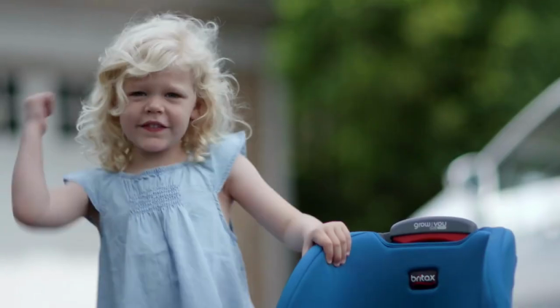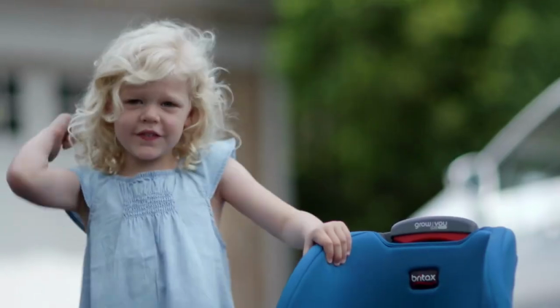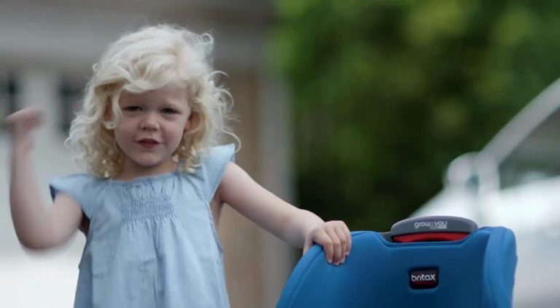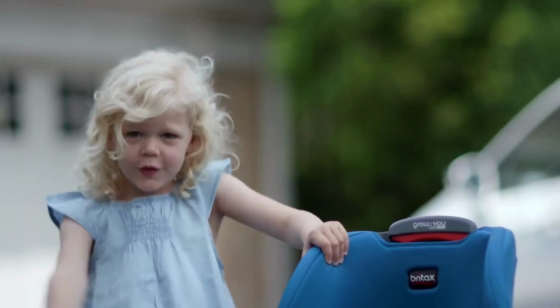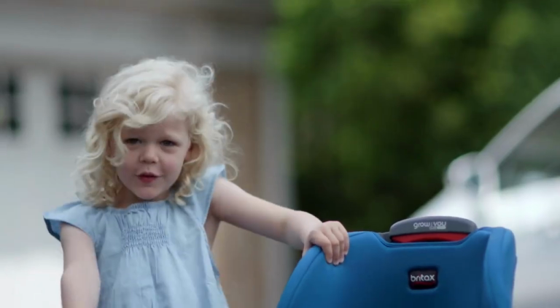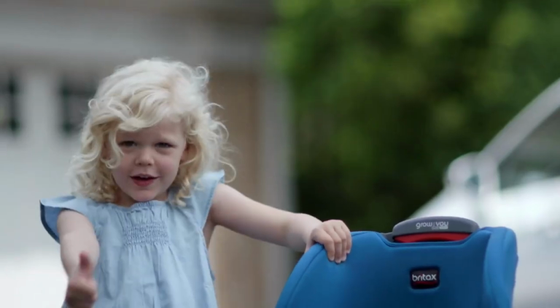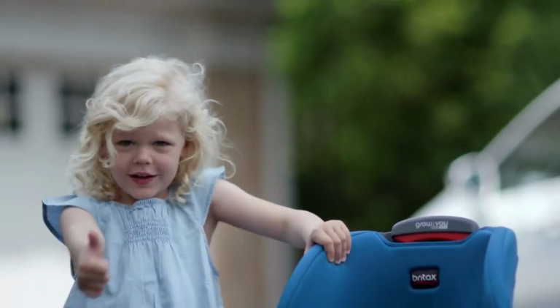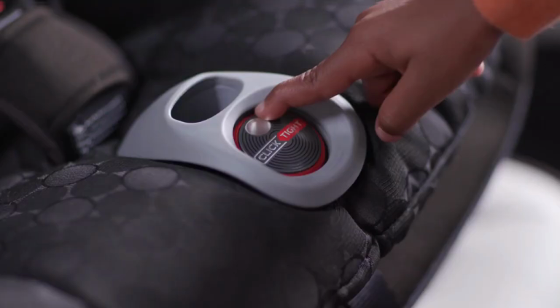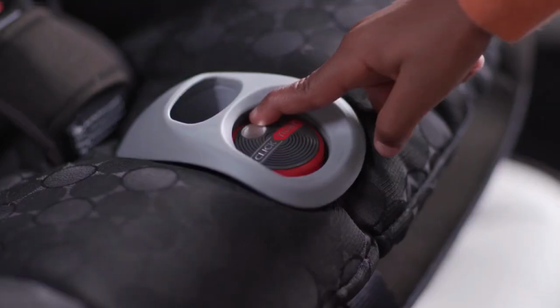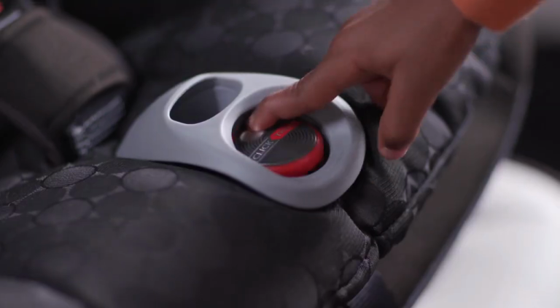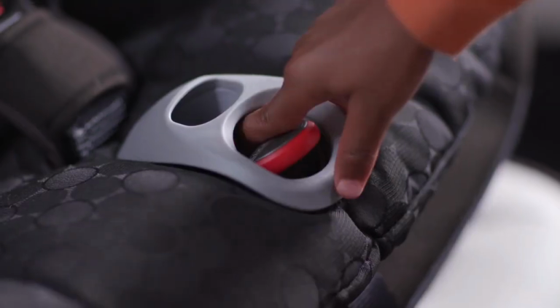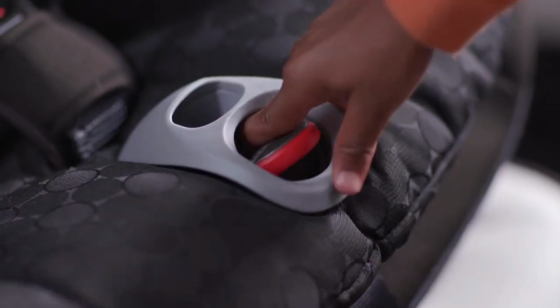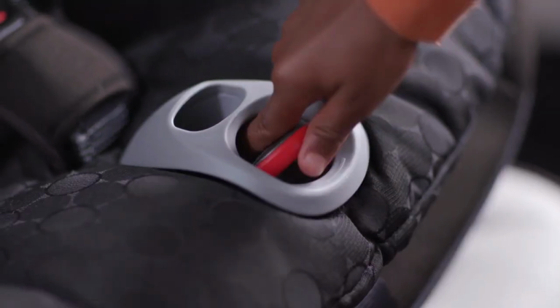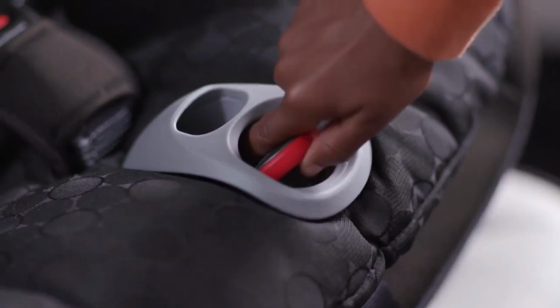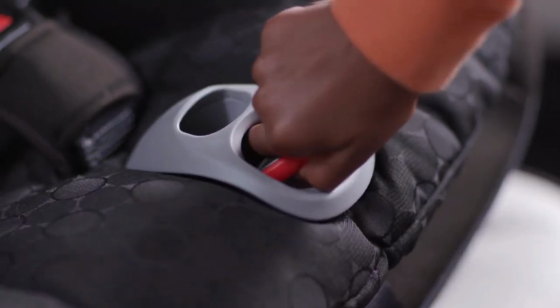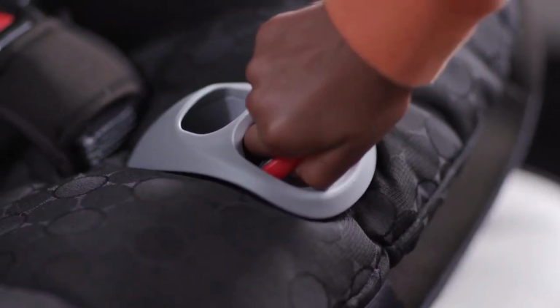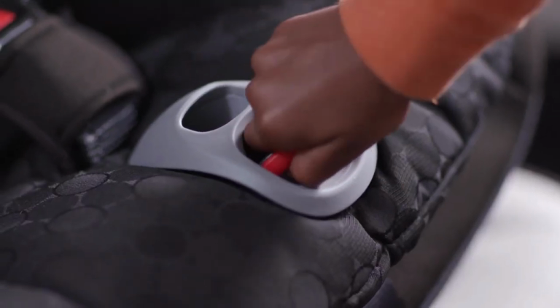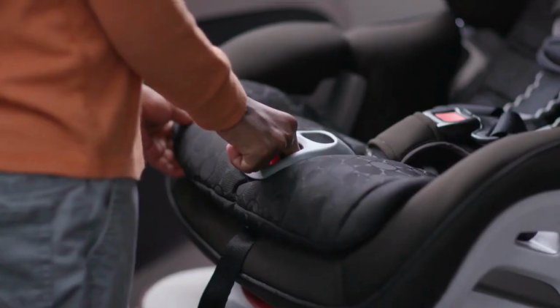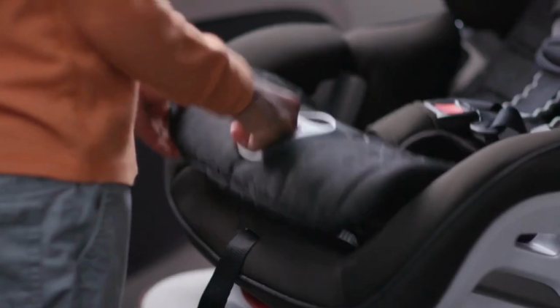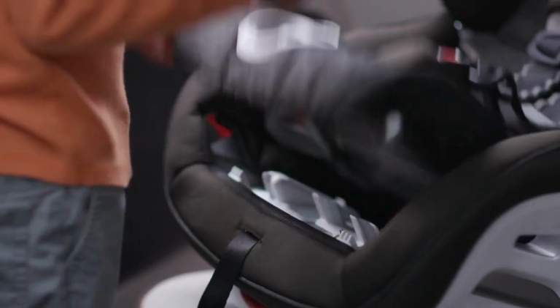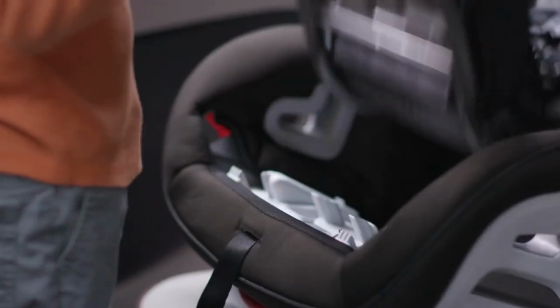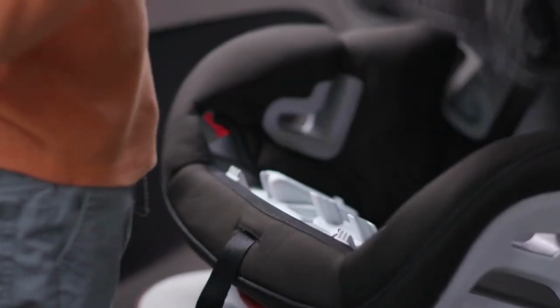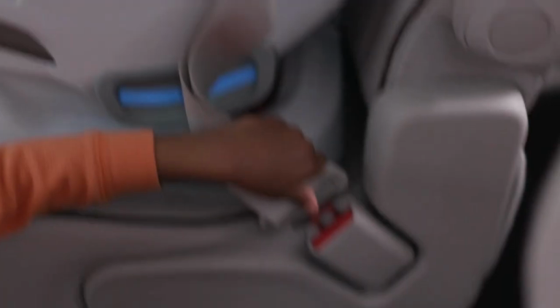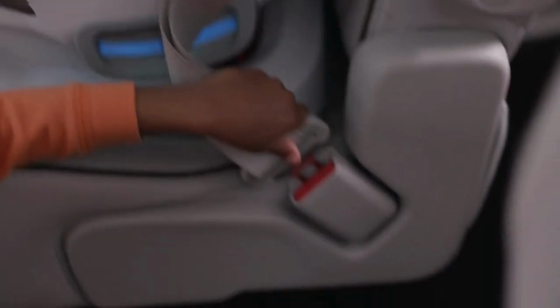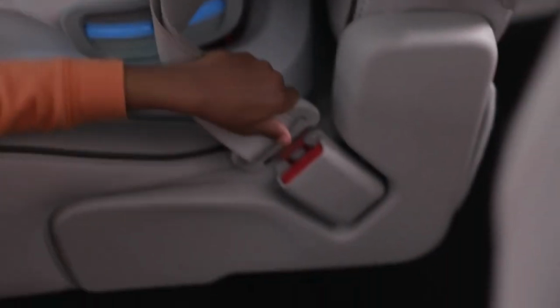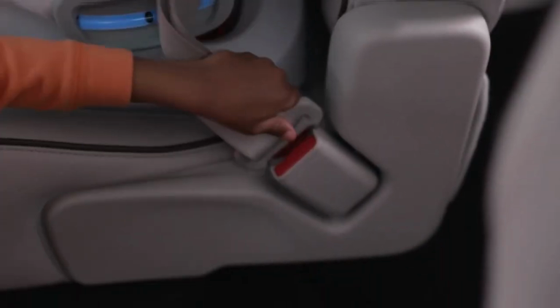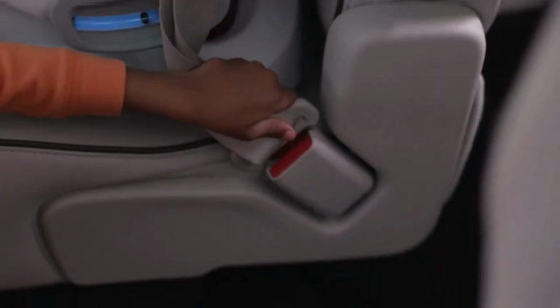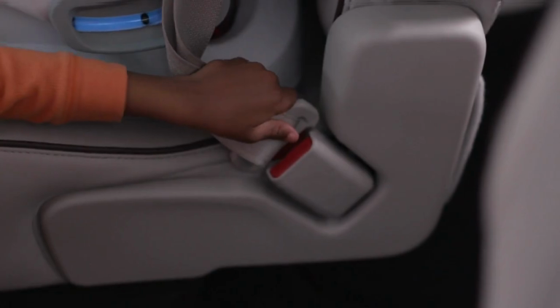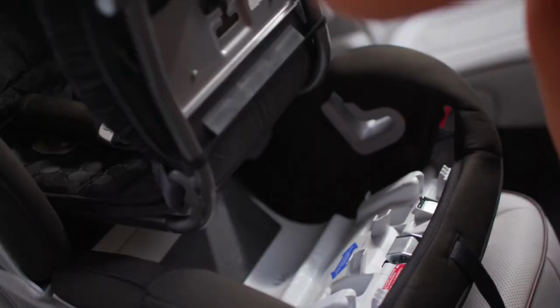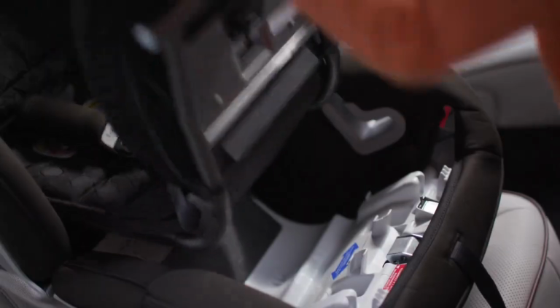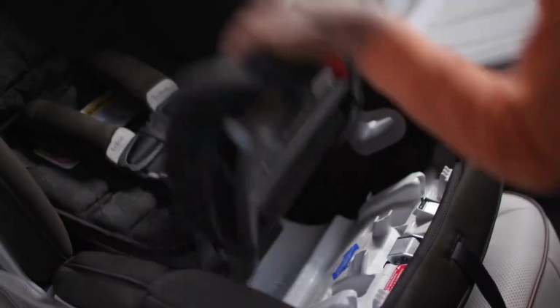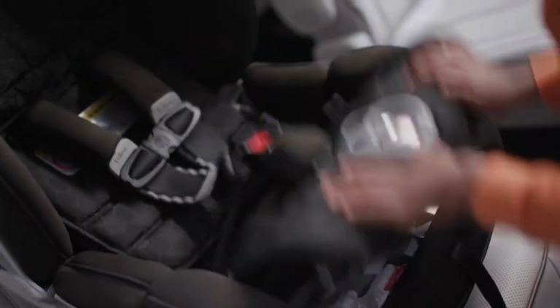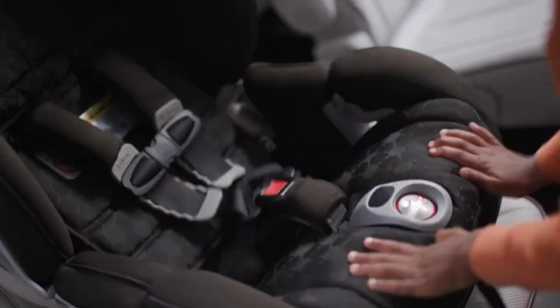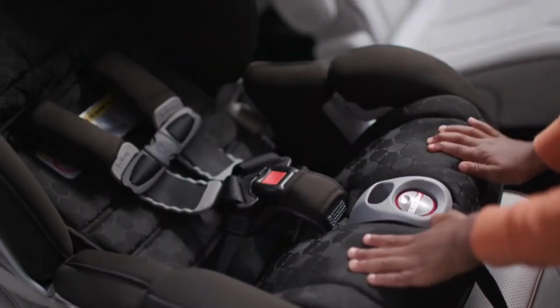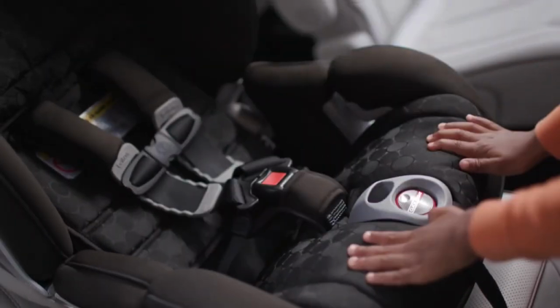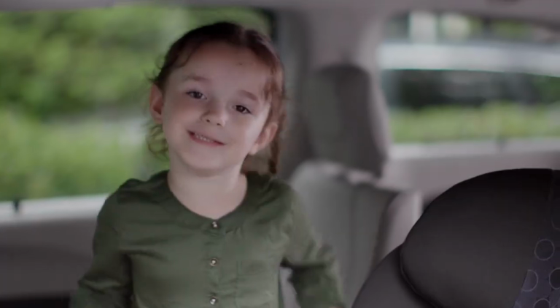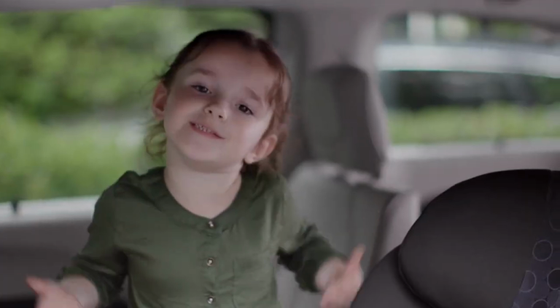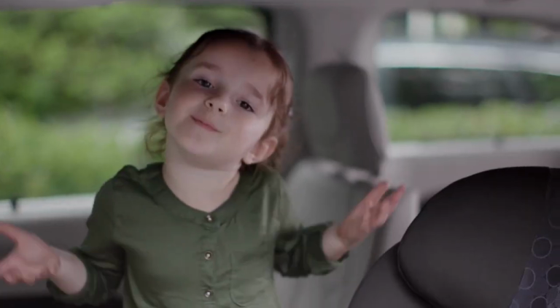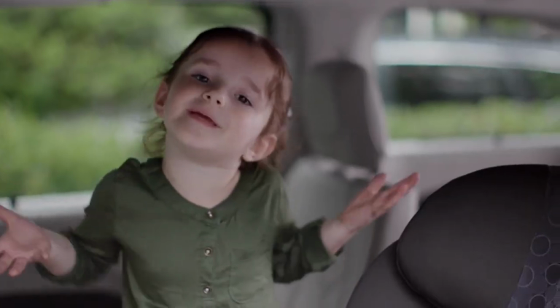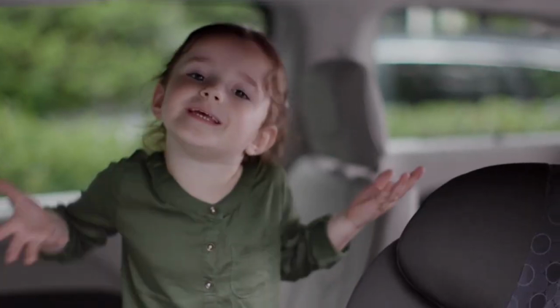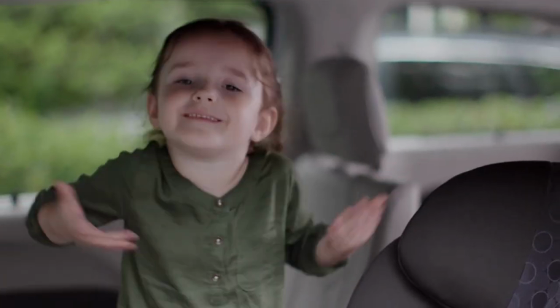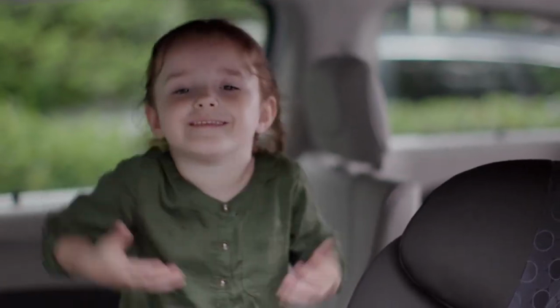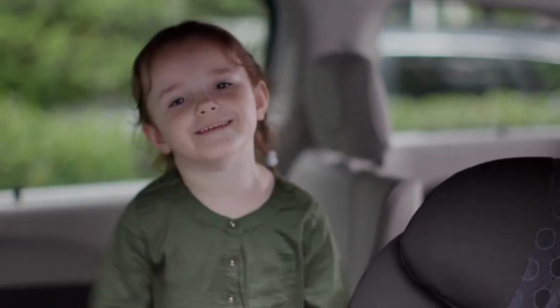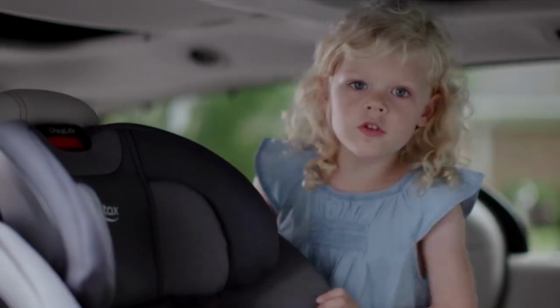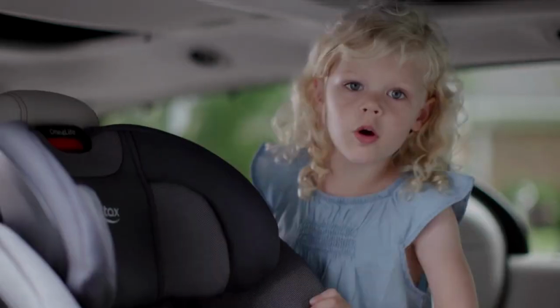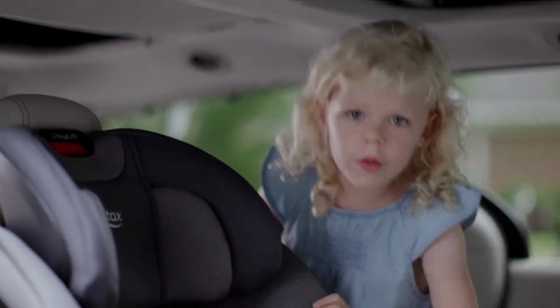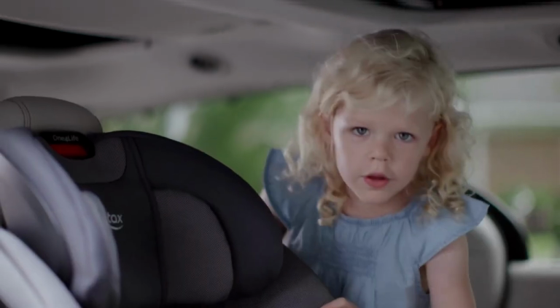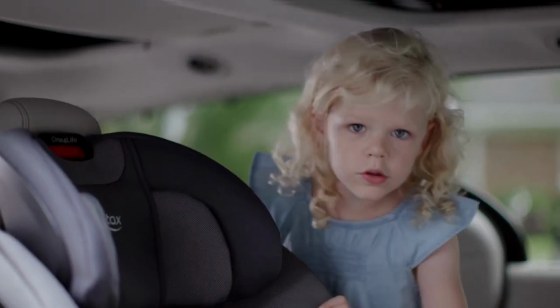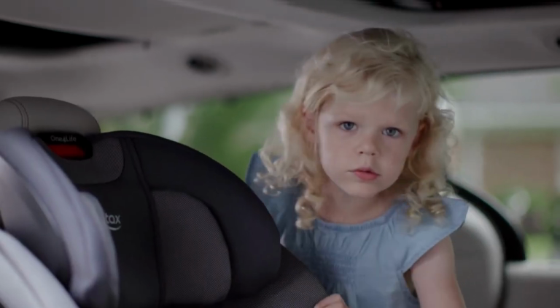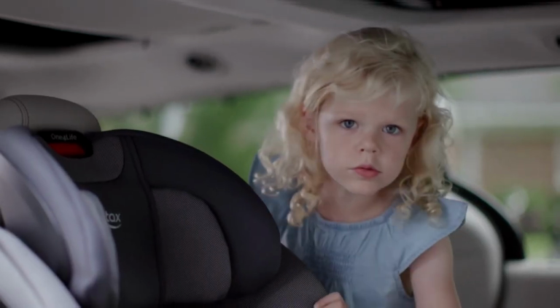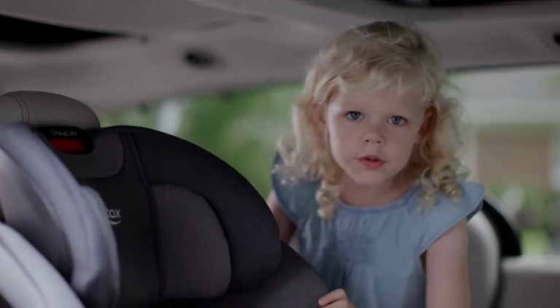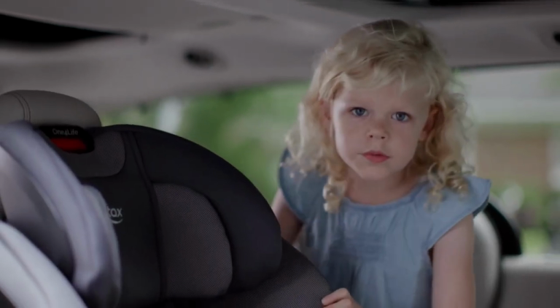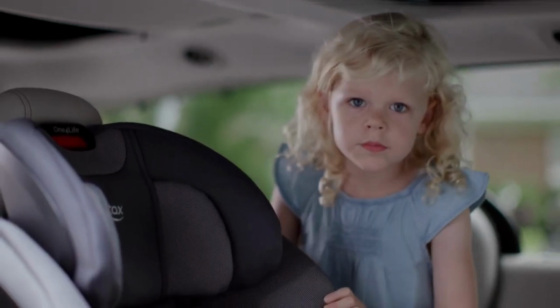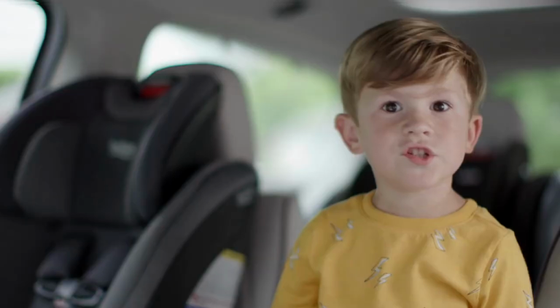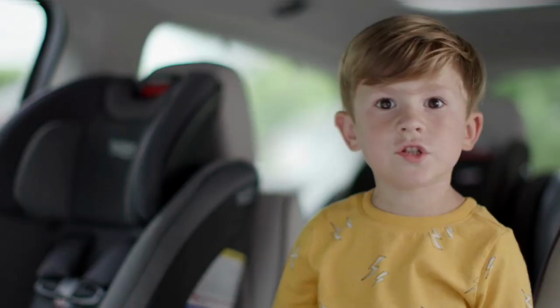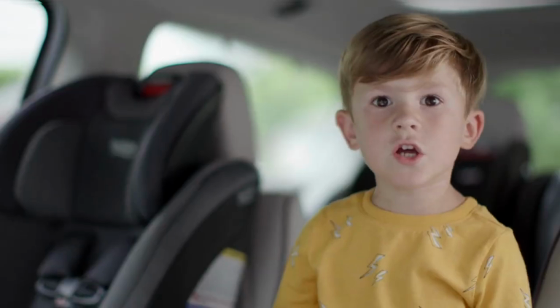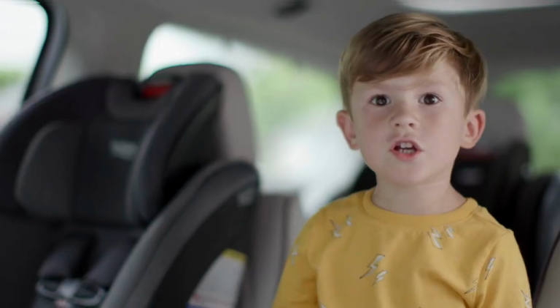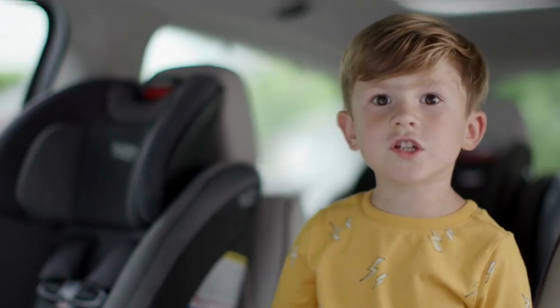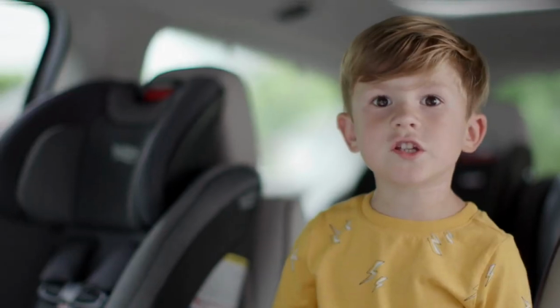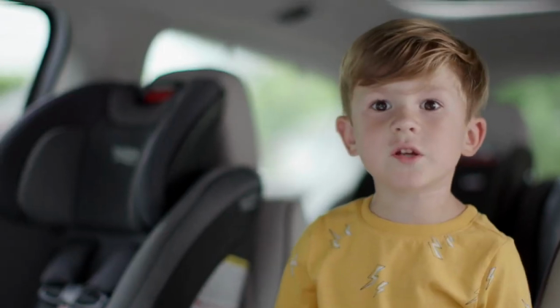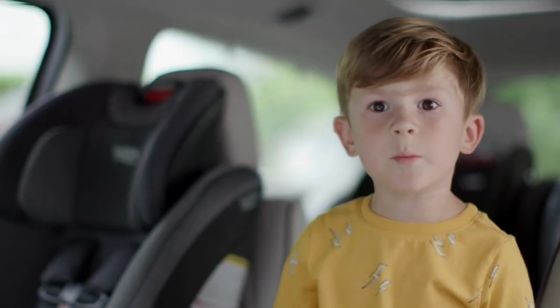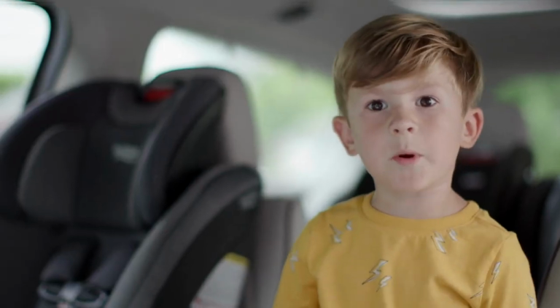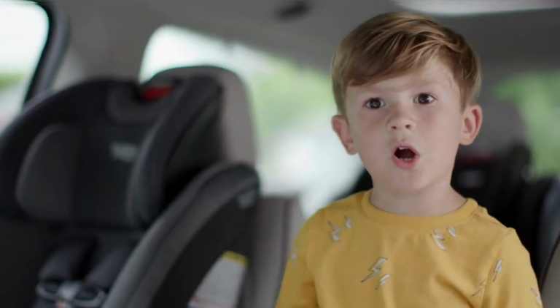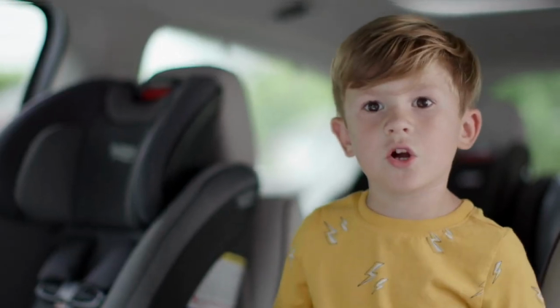Let's do this! Twist! Lift! Buckle! Quick! Easy peasy! No wiggle room. Snuggles and plug.